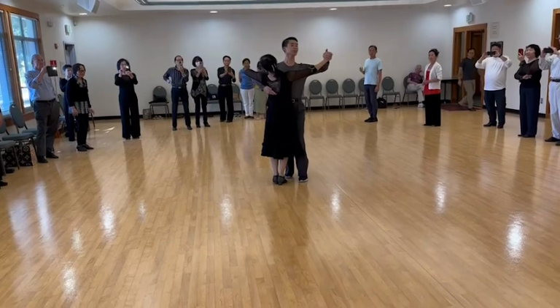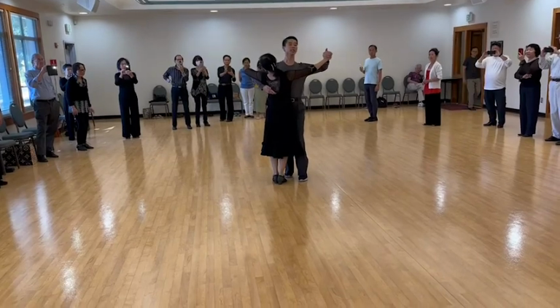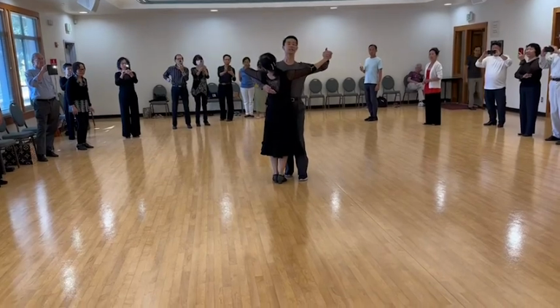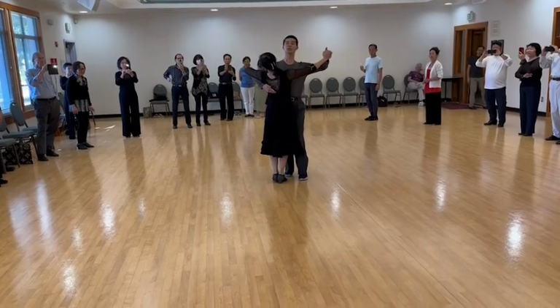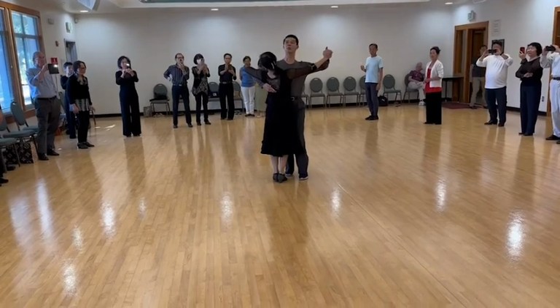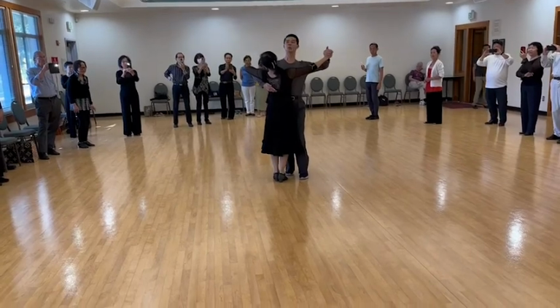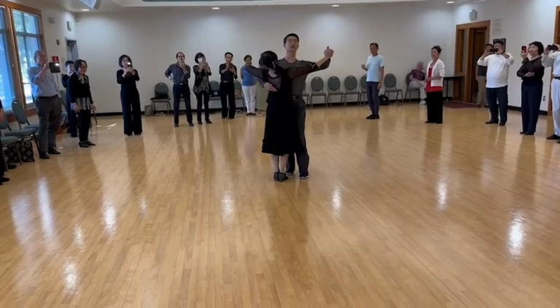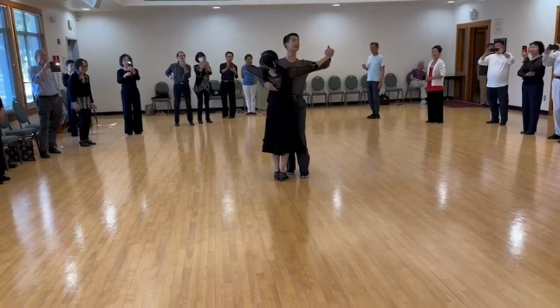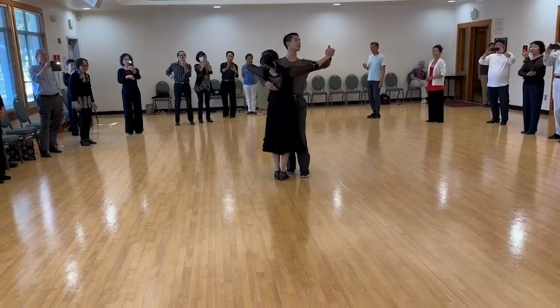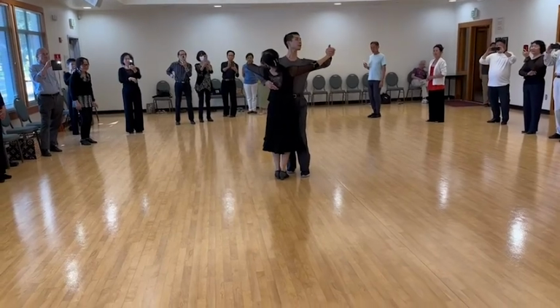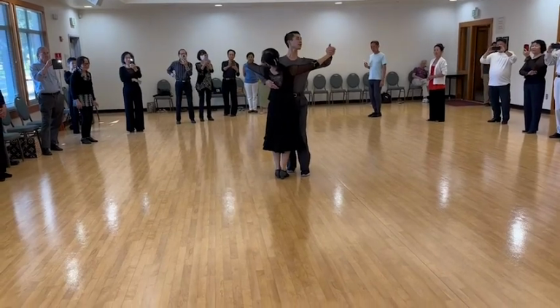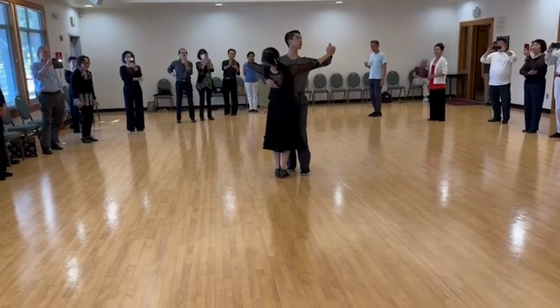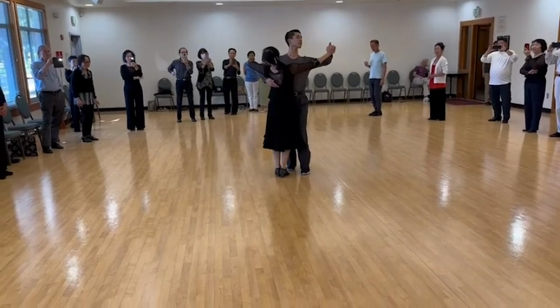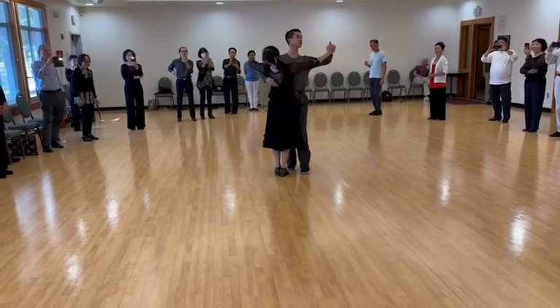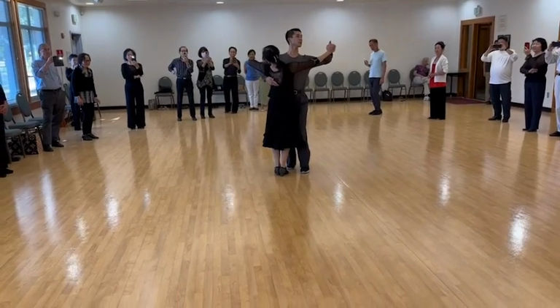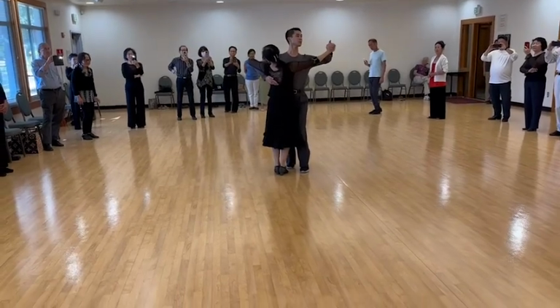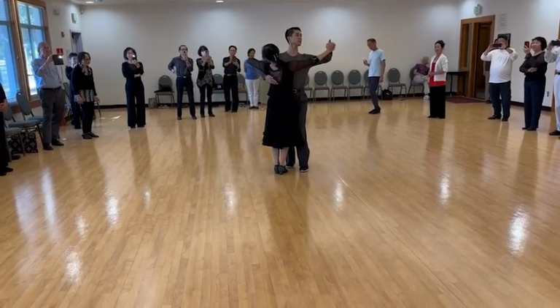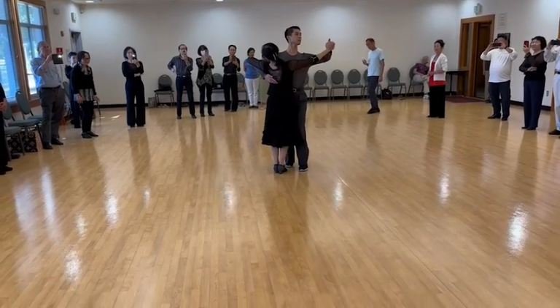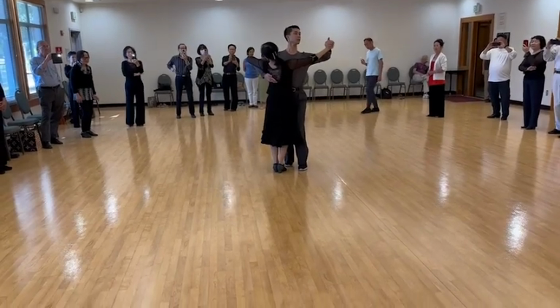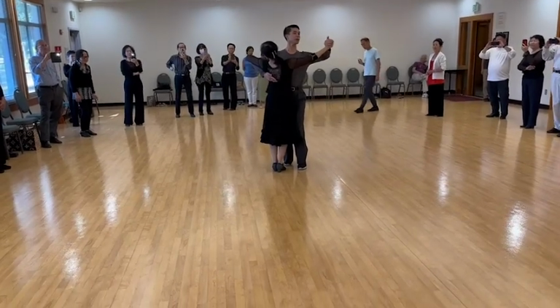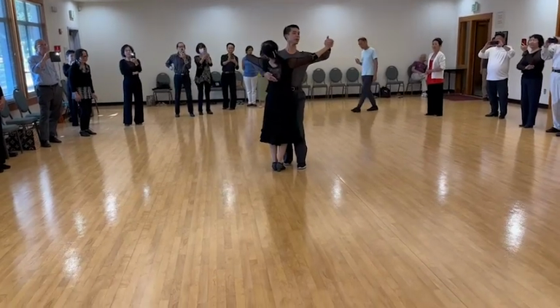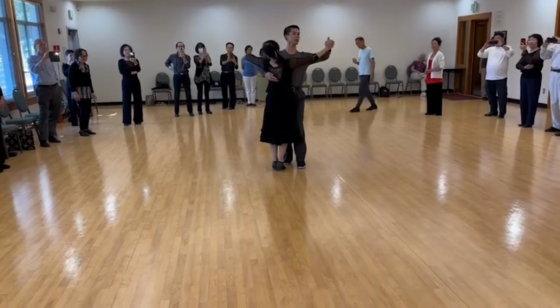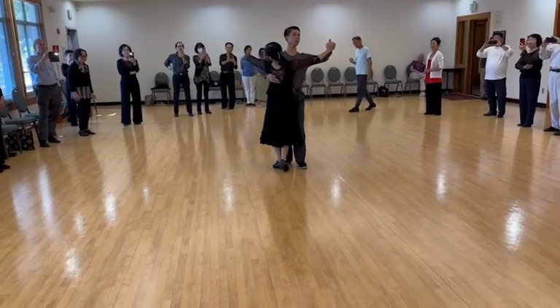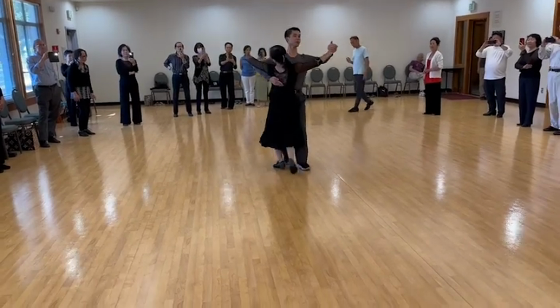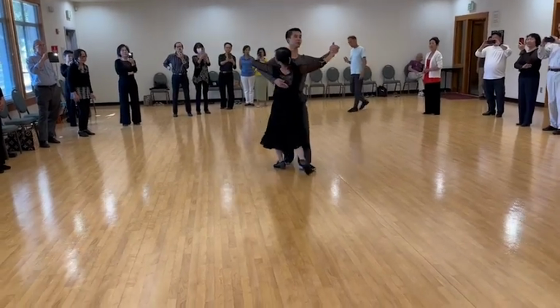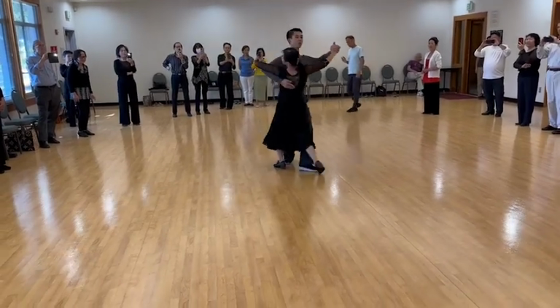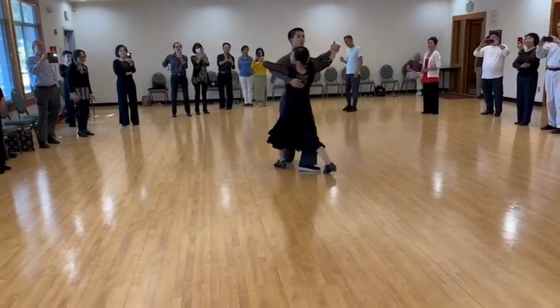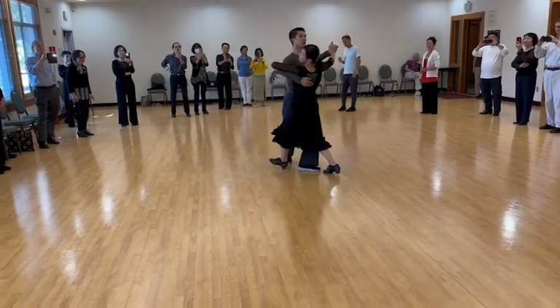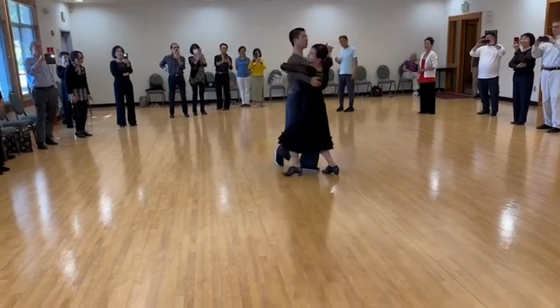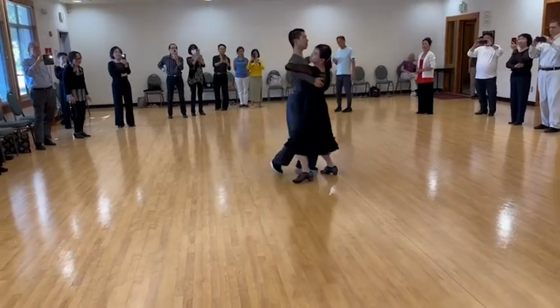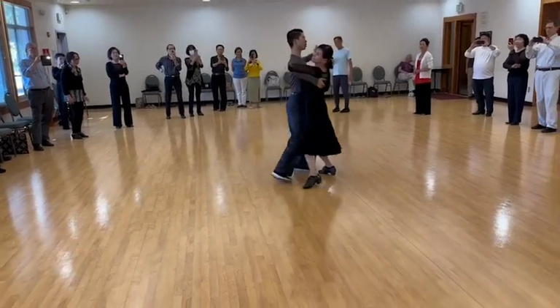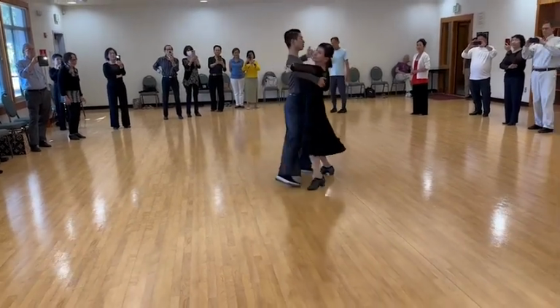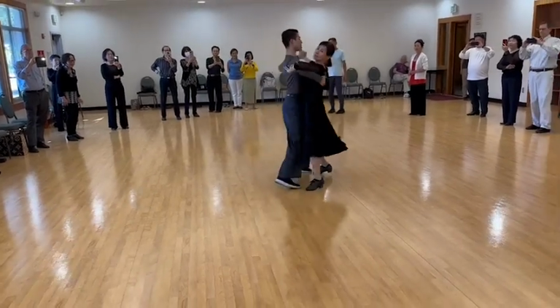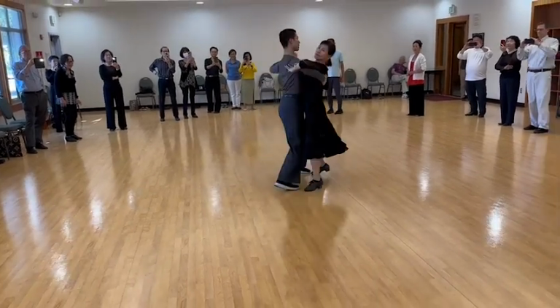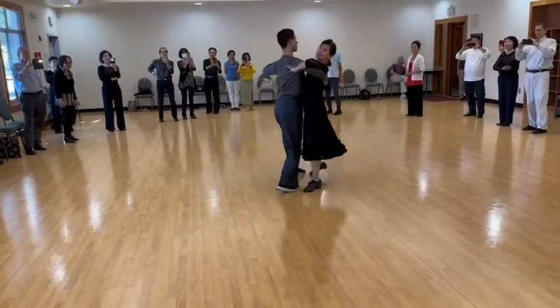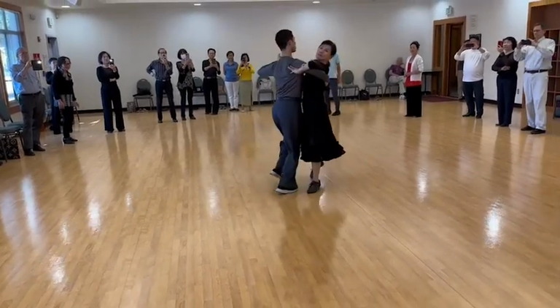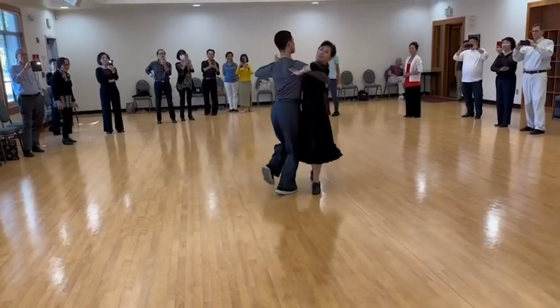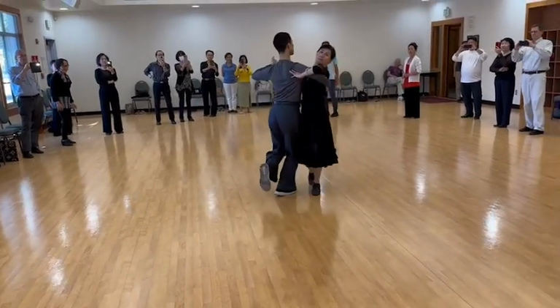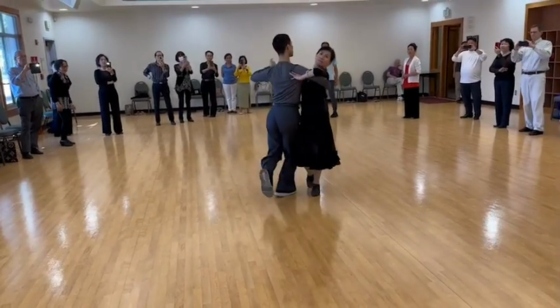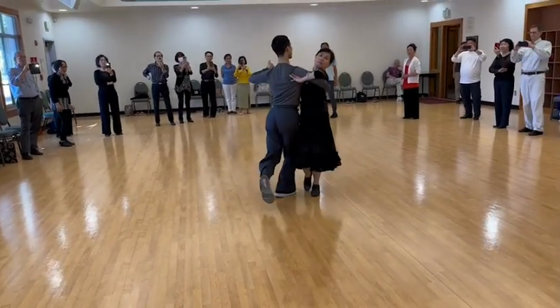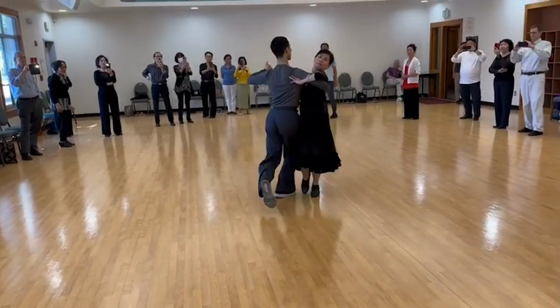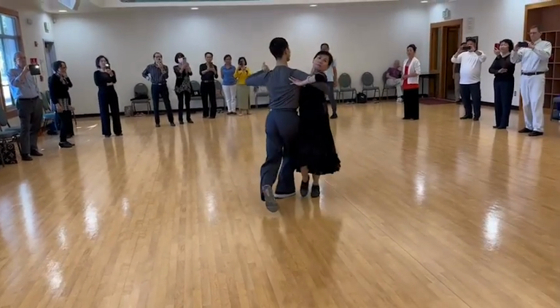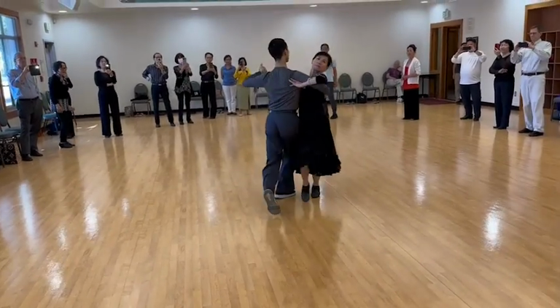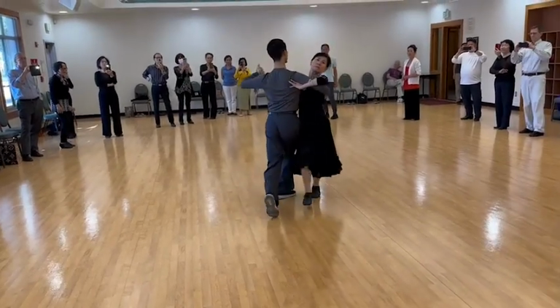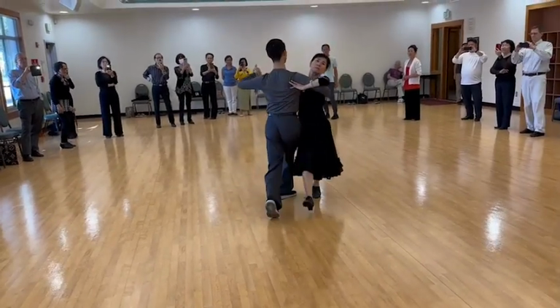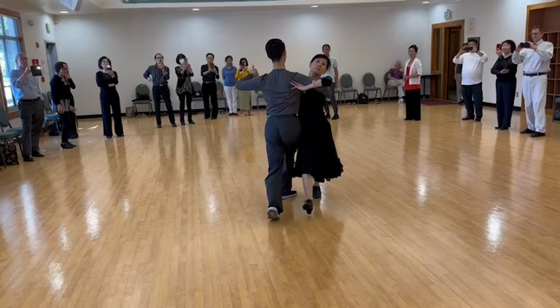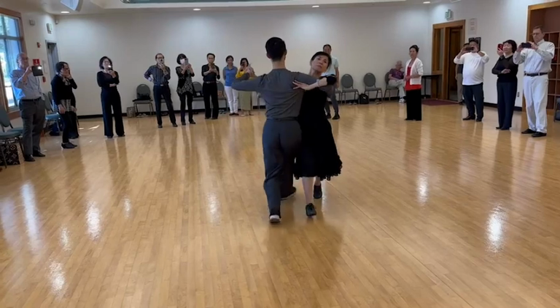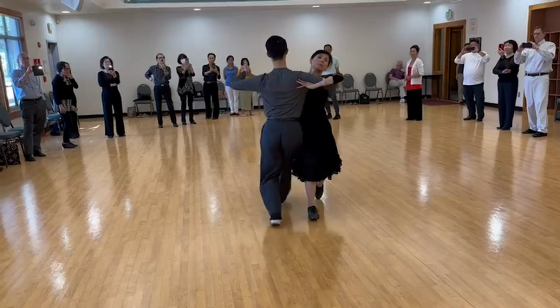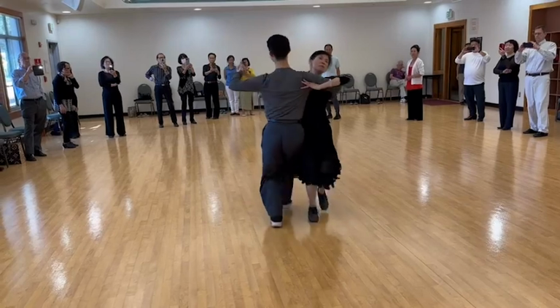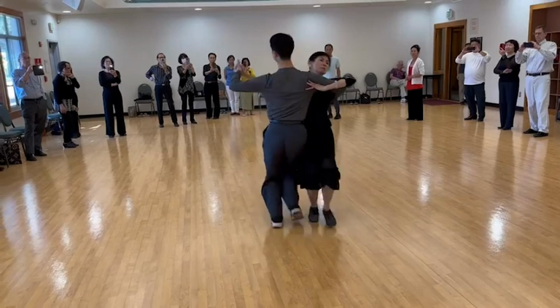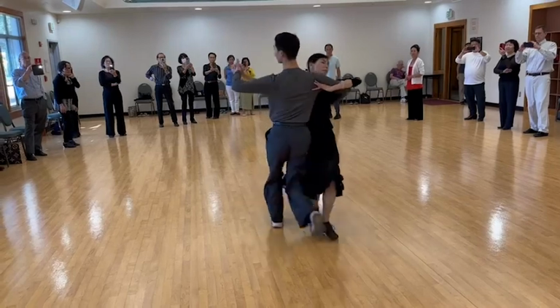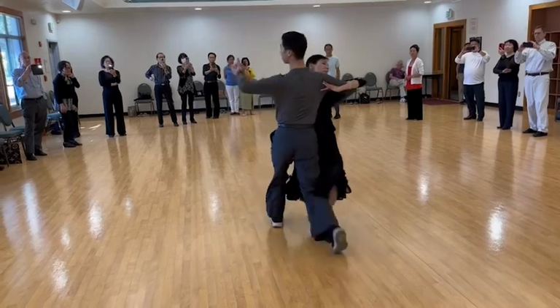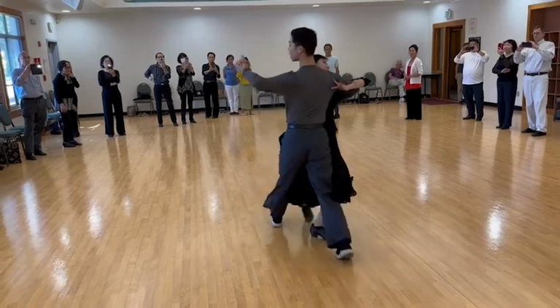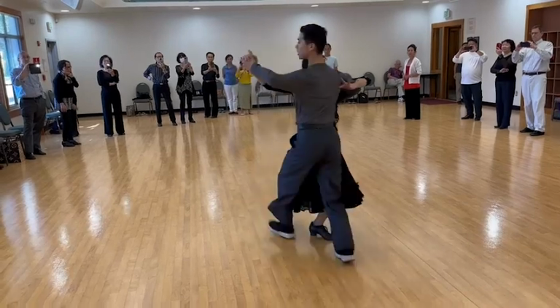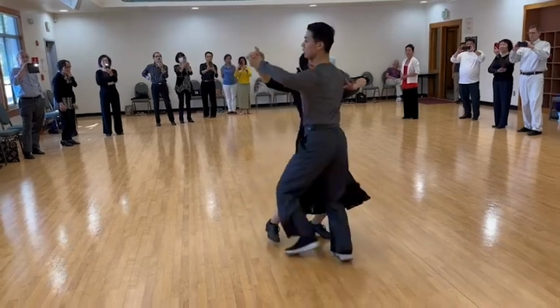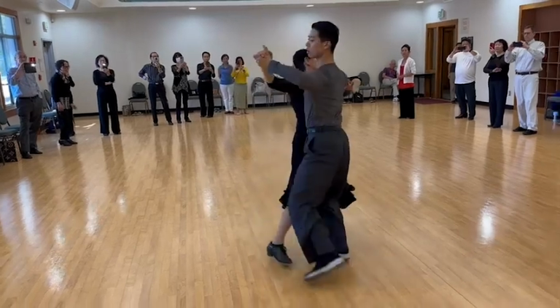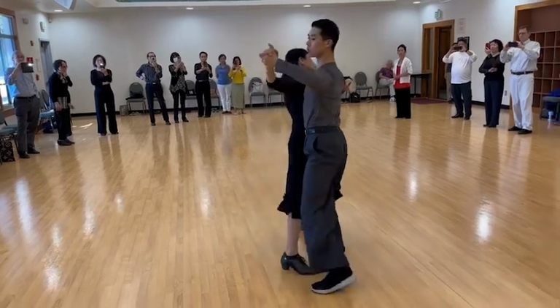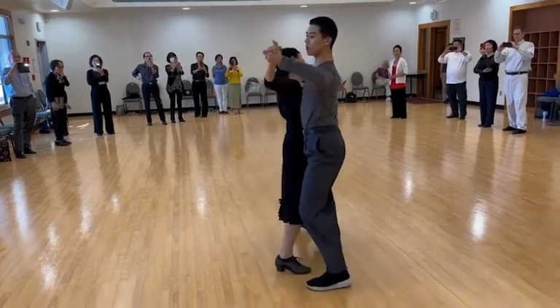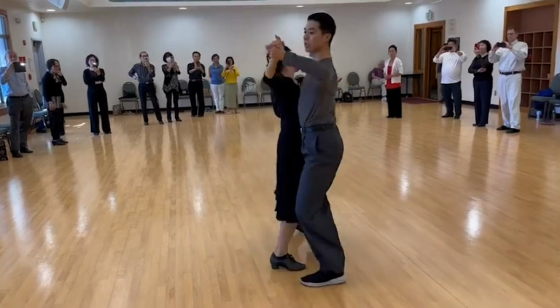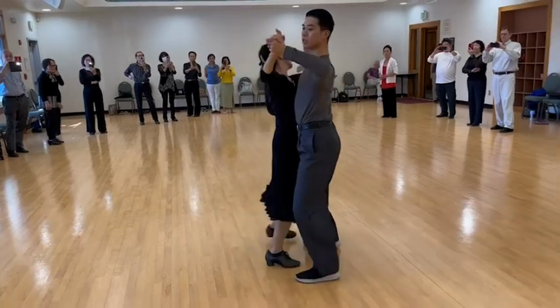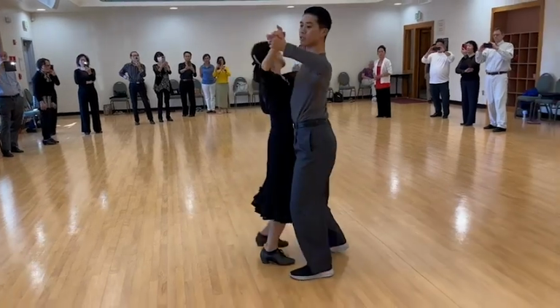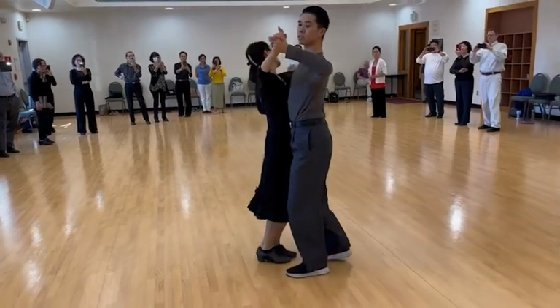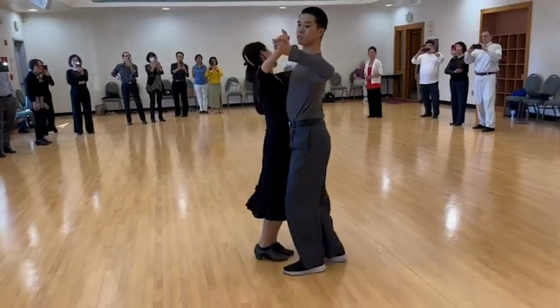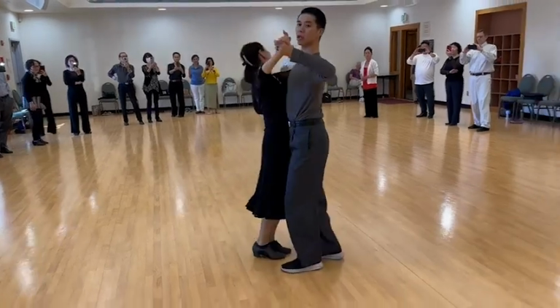On the second quick, we're going to be split weight. Quick, quick, slow — and quick, quick, slow.